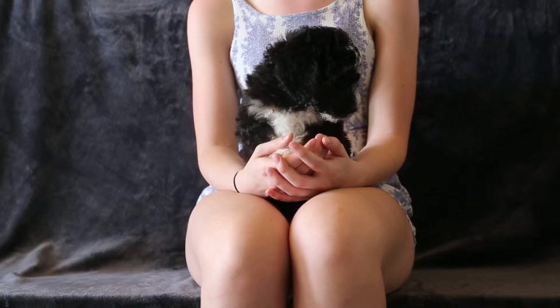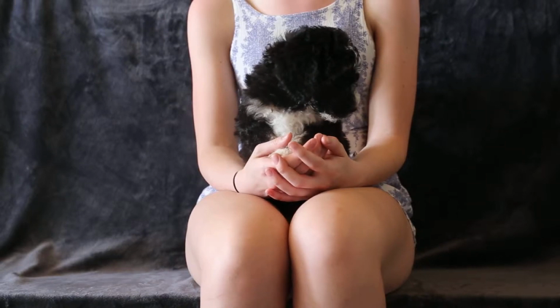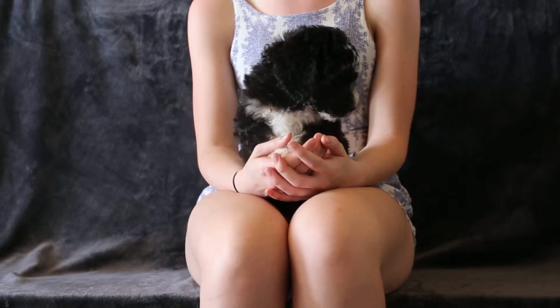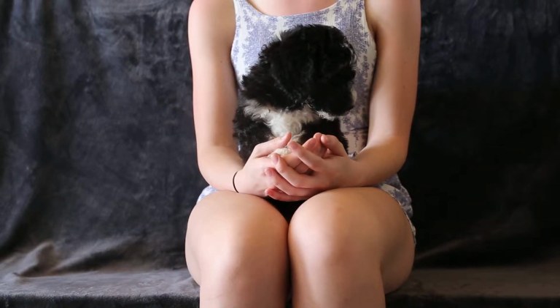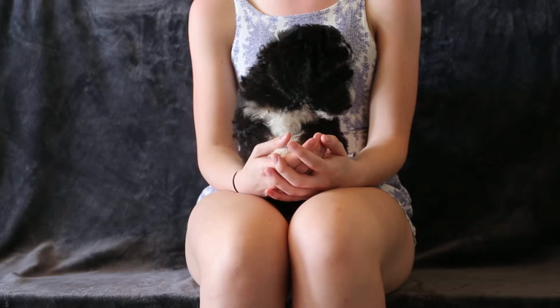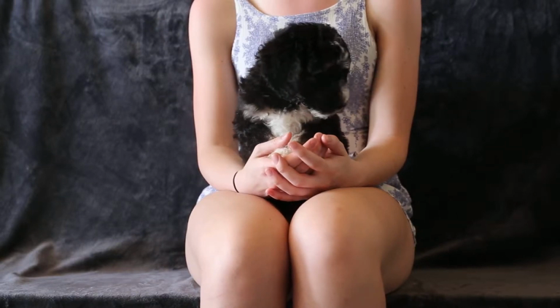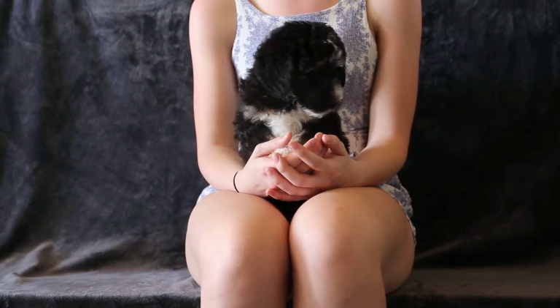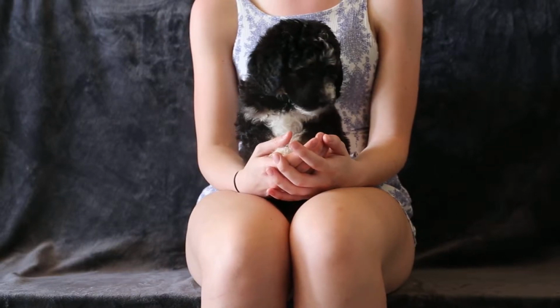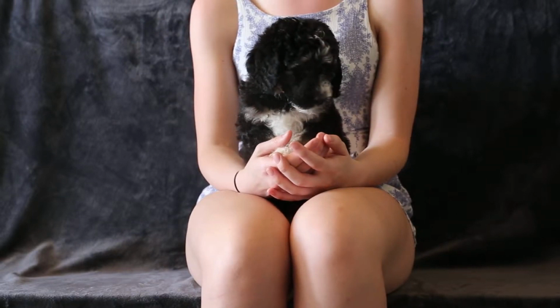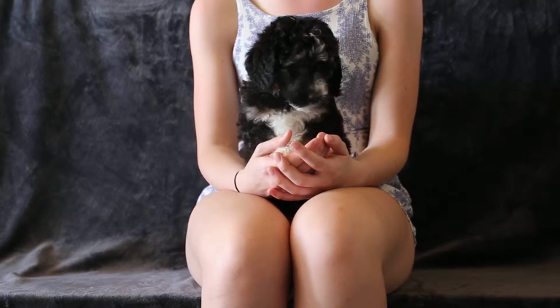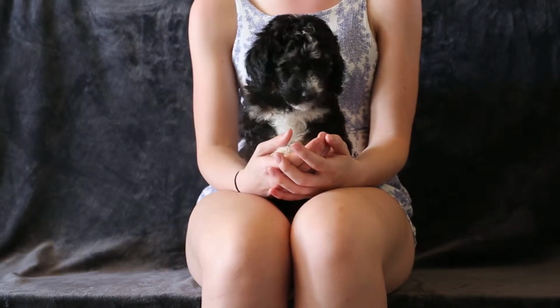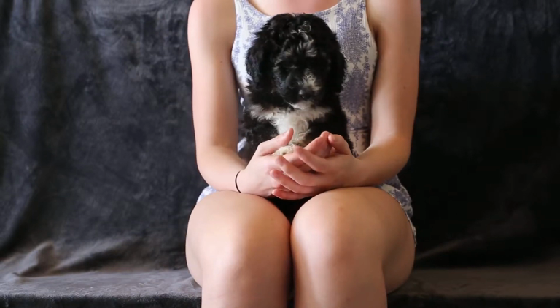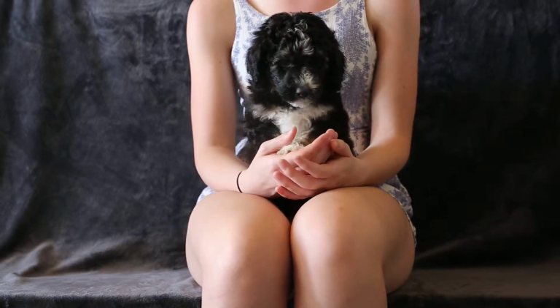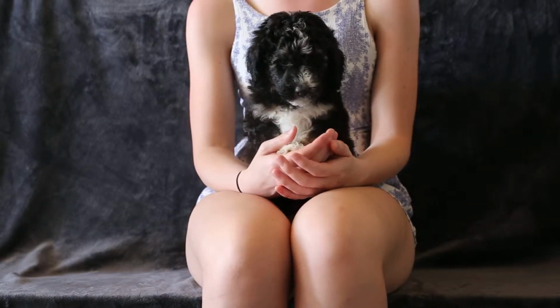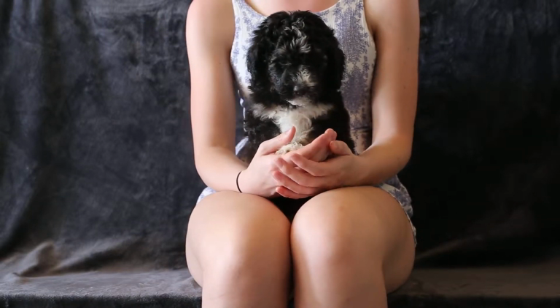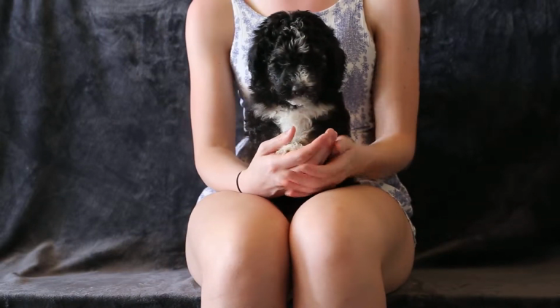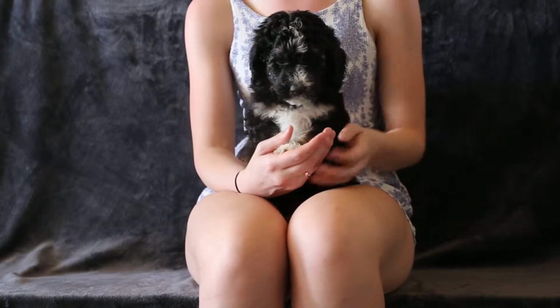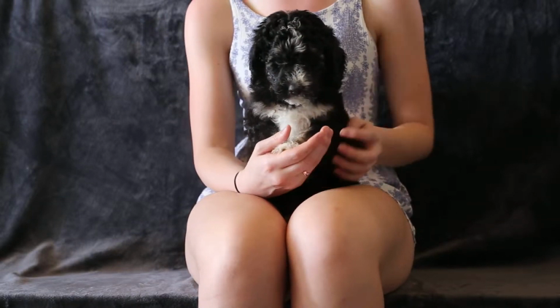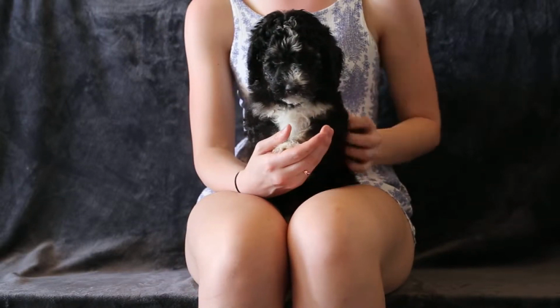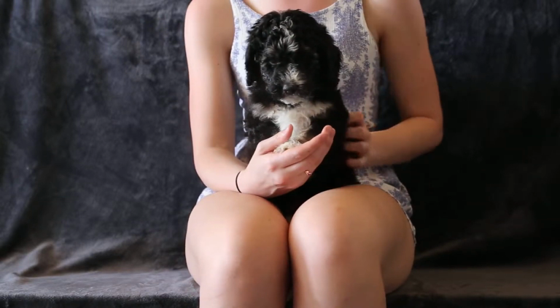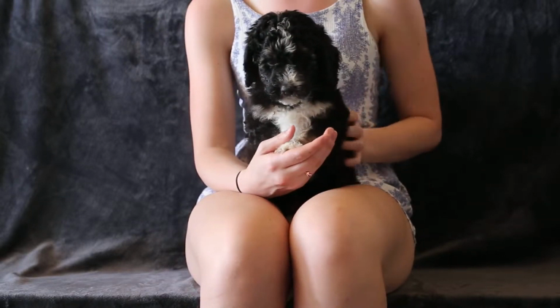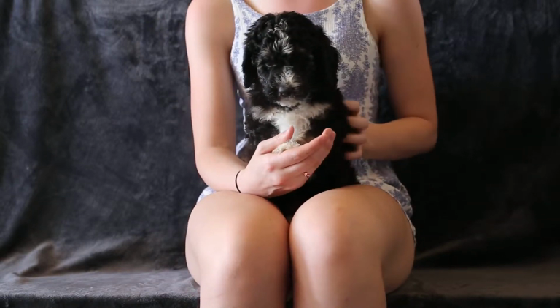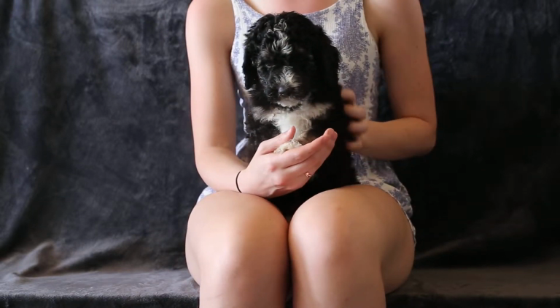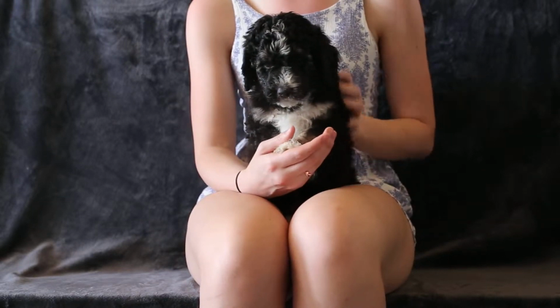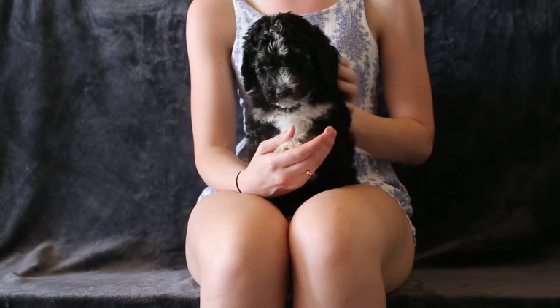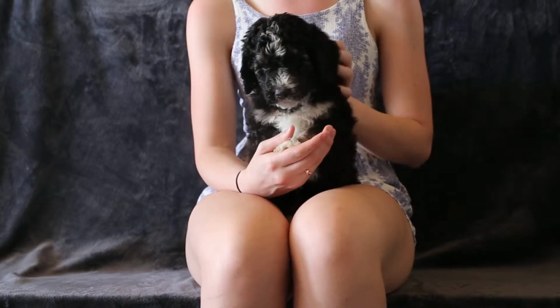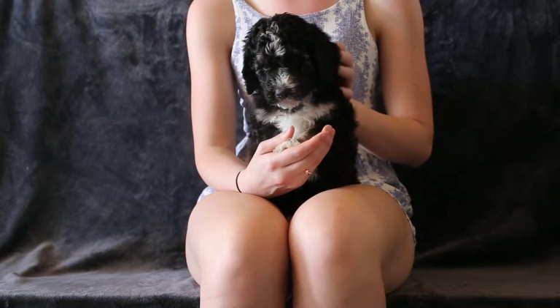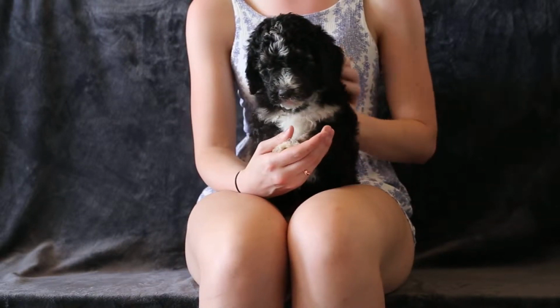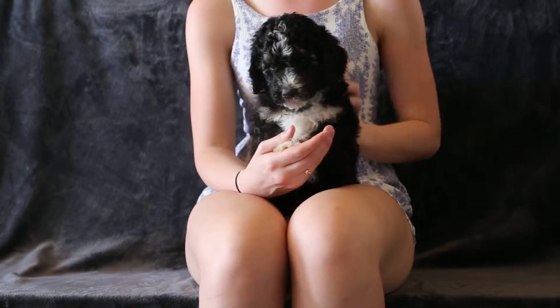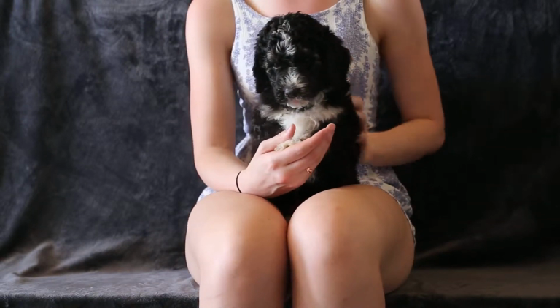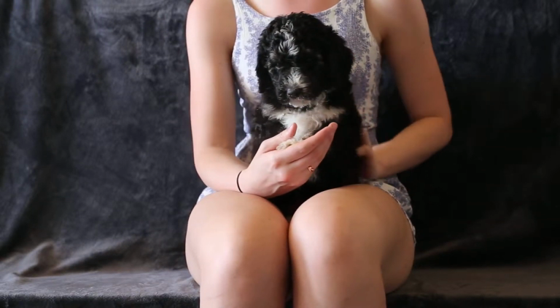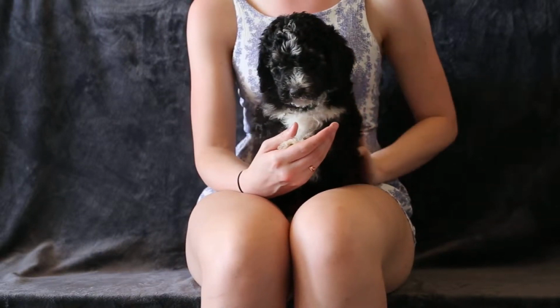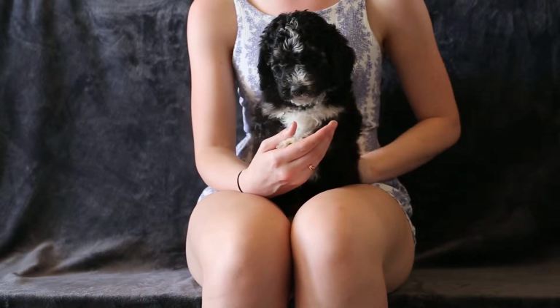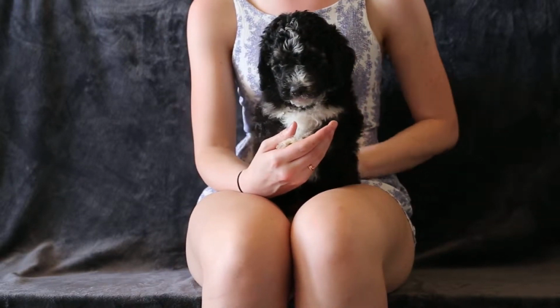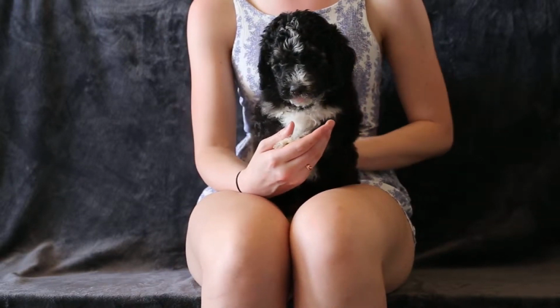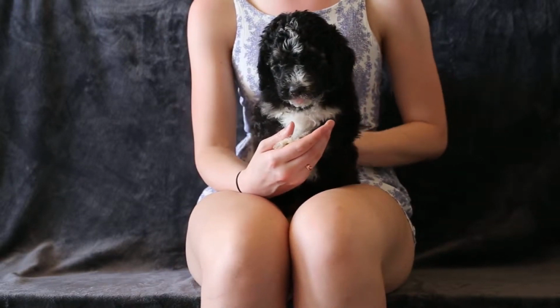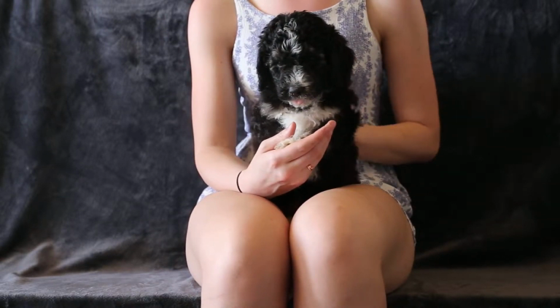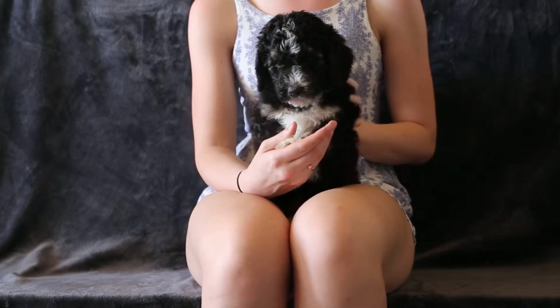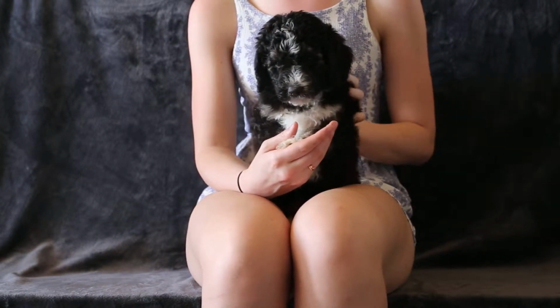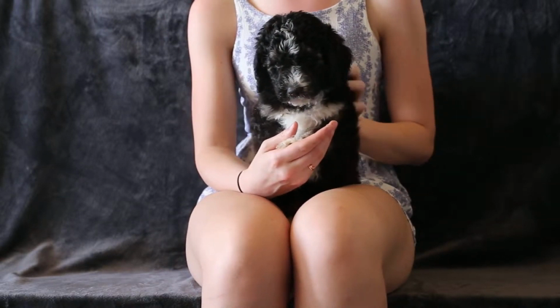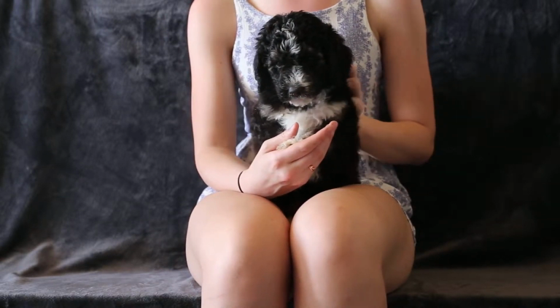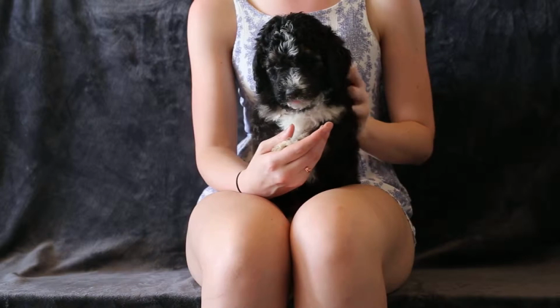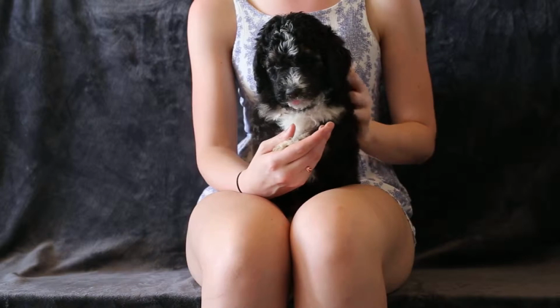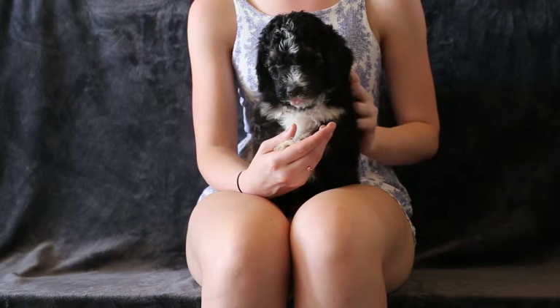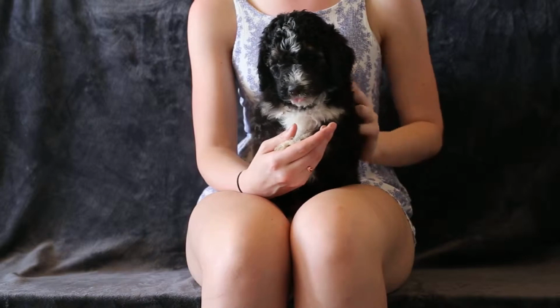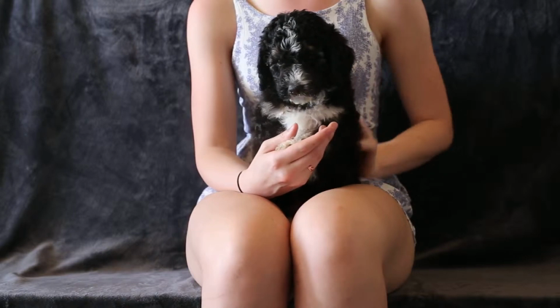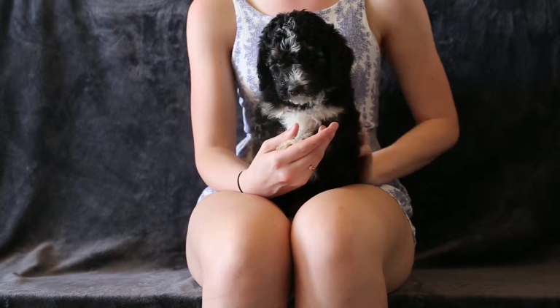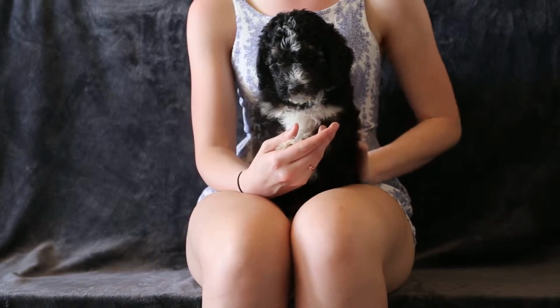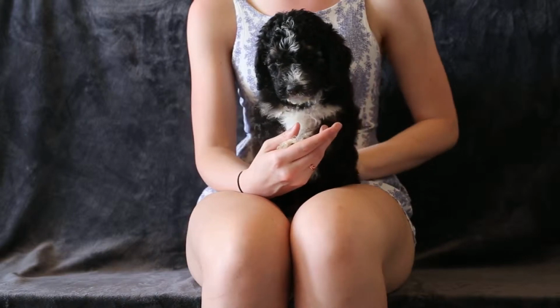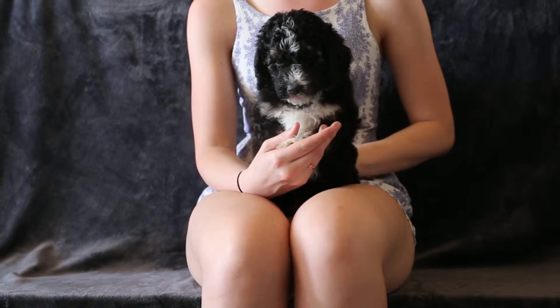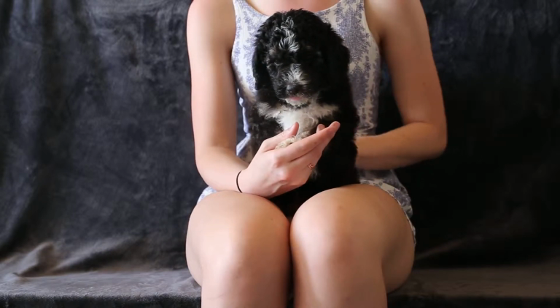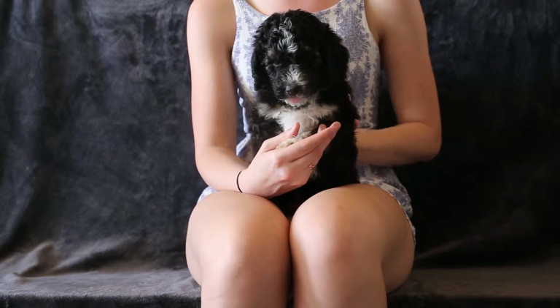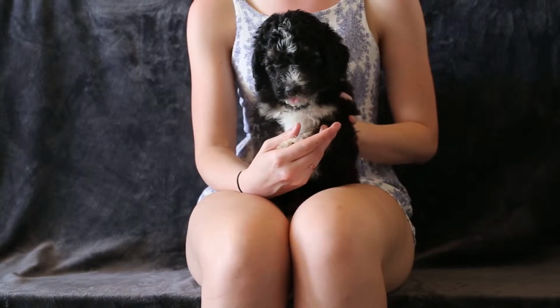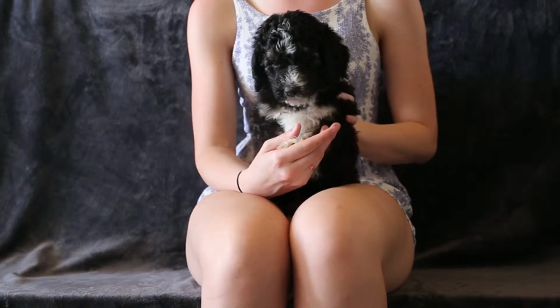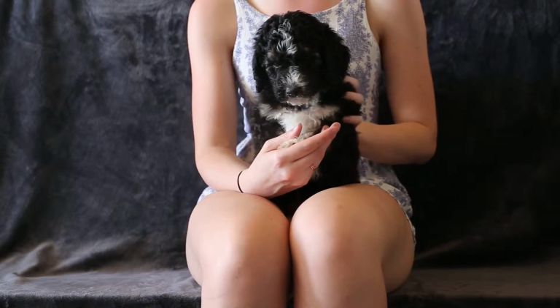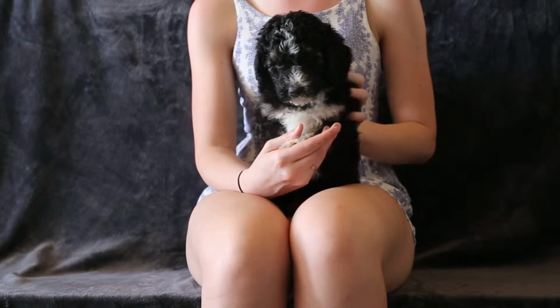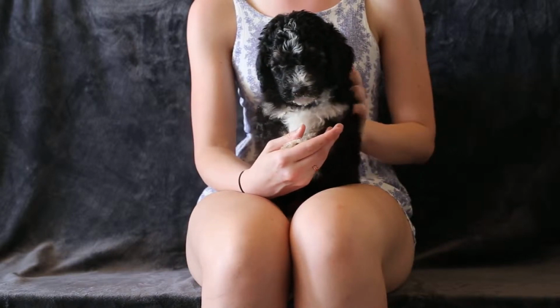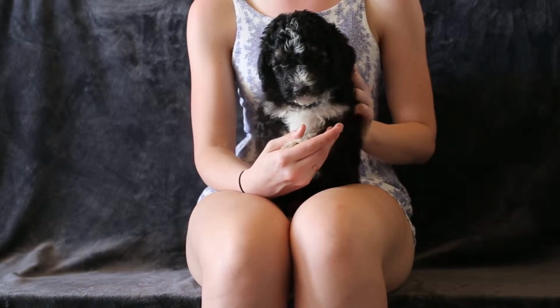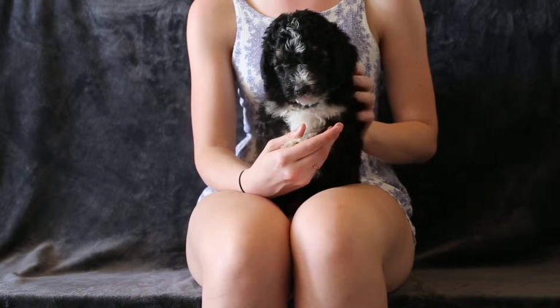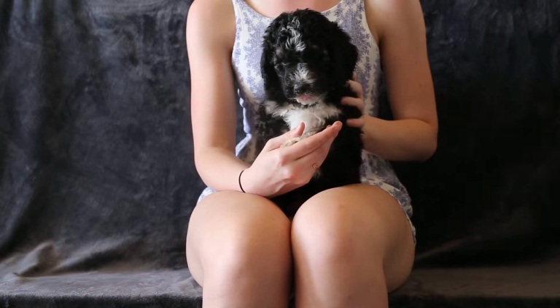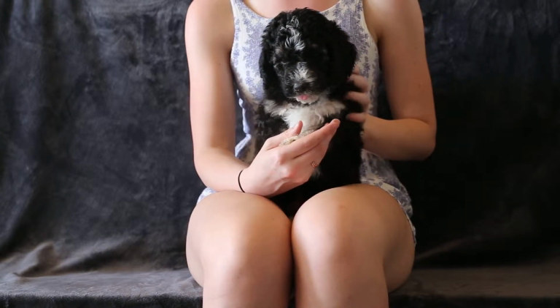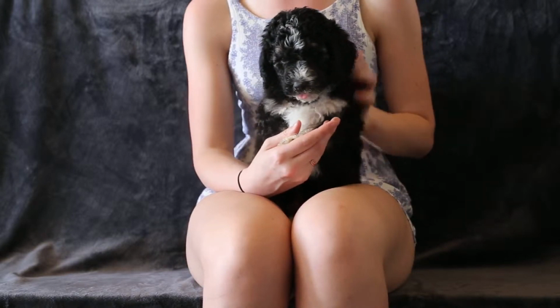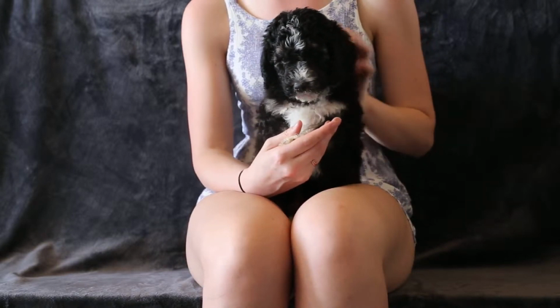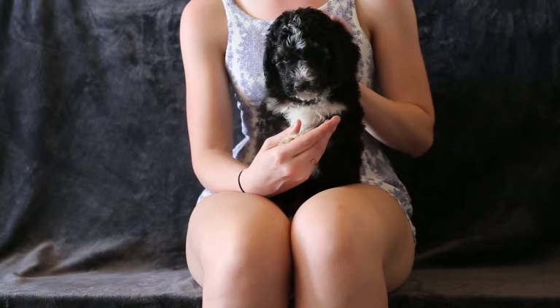This is Purple Girl. She's an F1B standard Bernedoodle from Mavis and Augustus, and she weighs 6 pounds, 4 ounces.